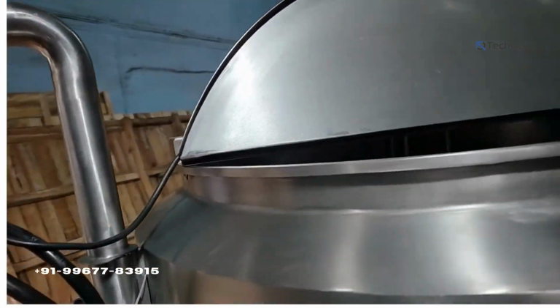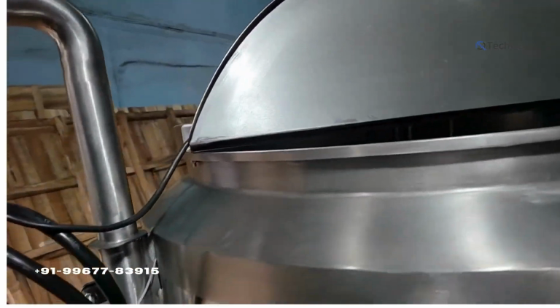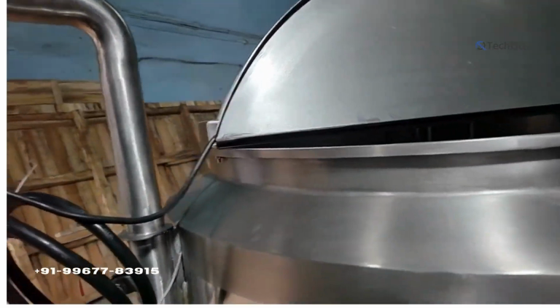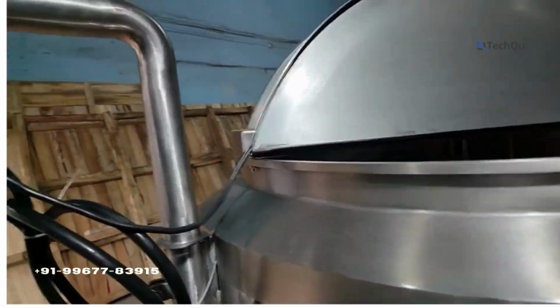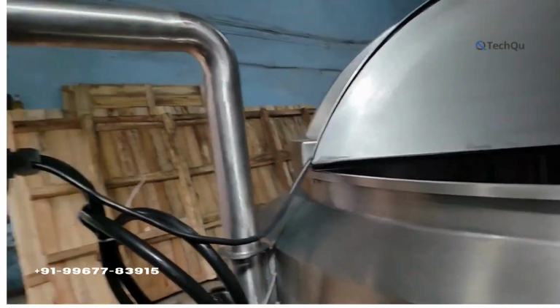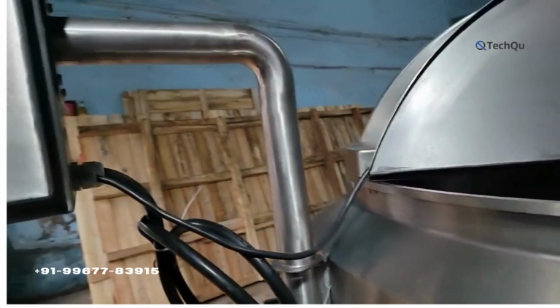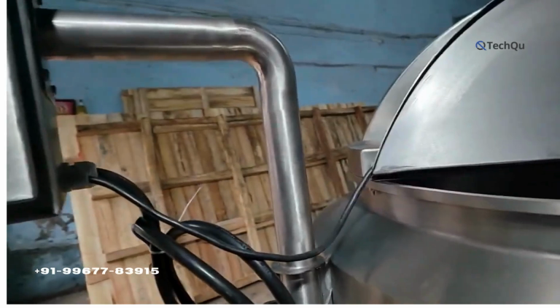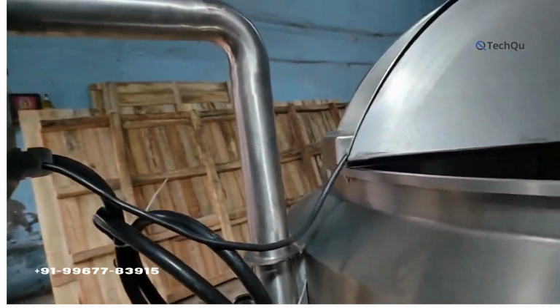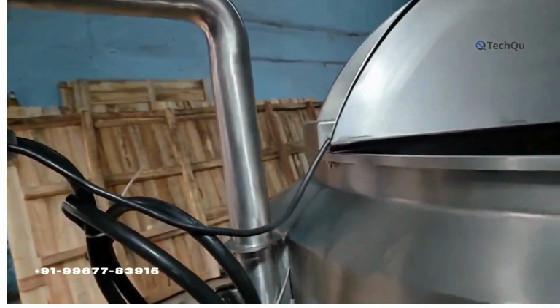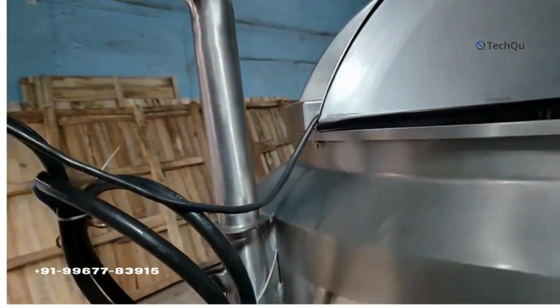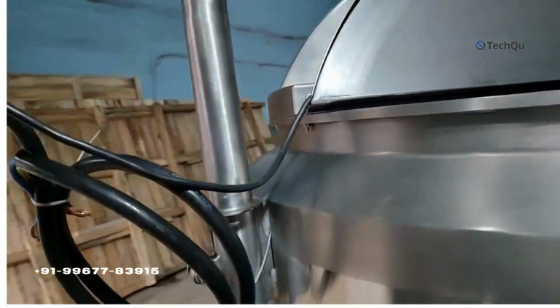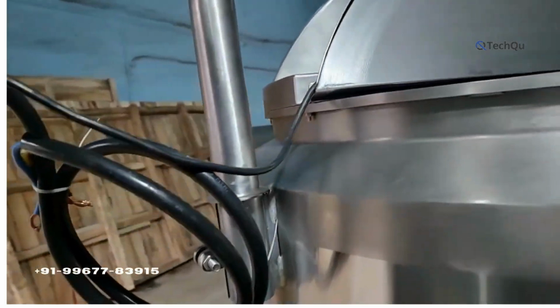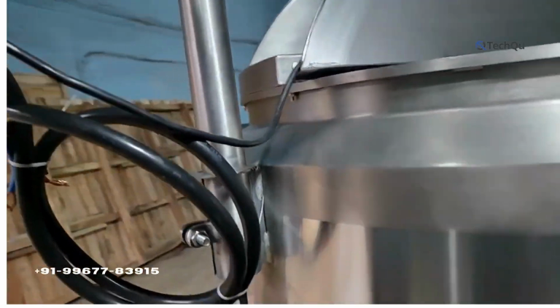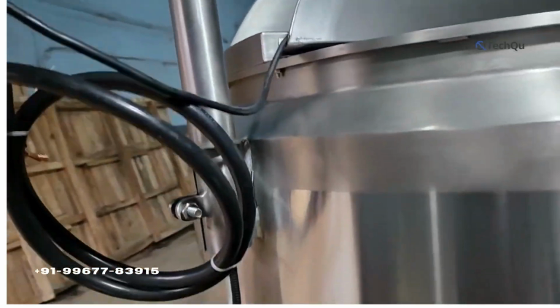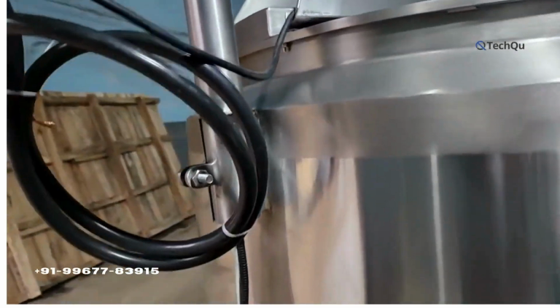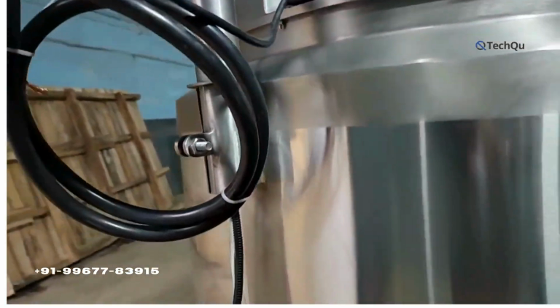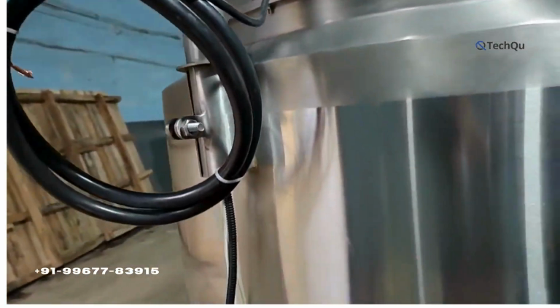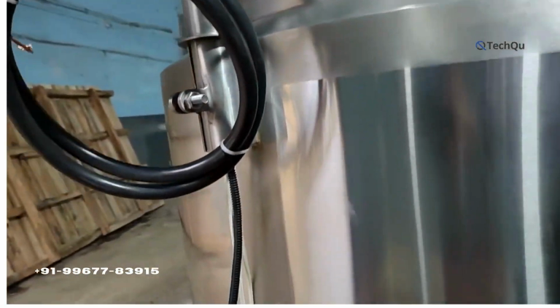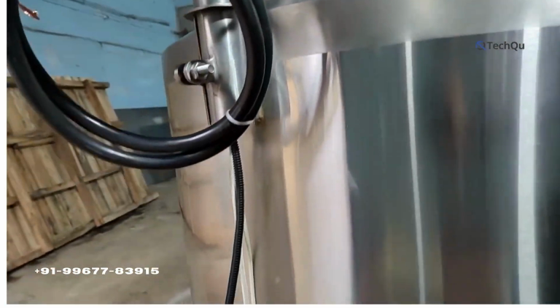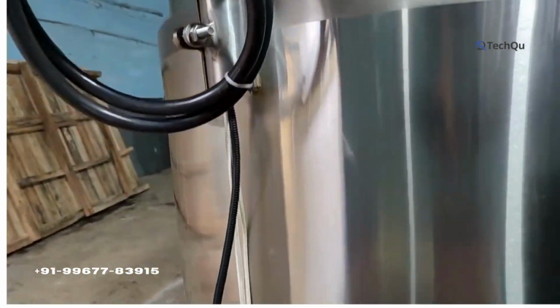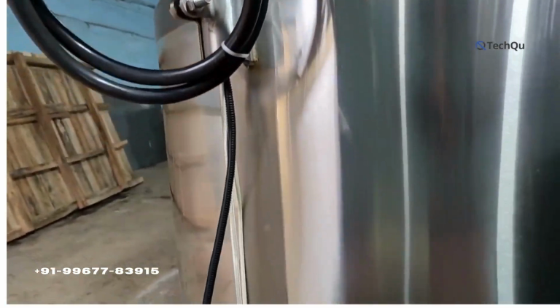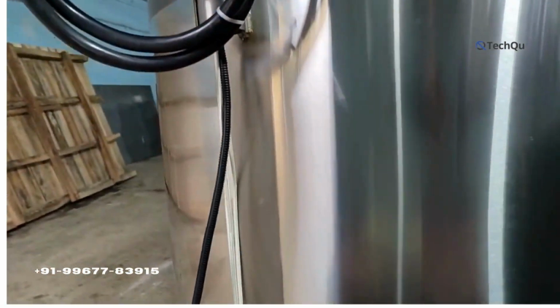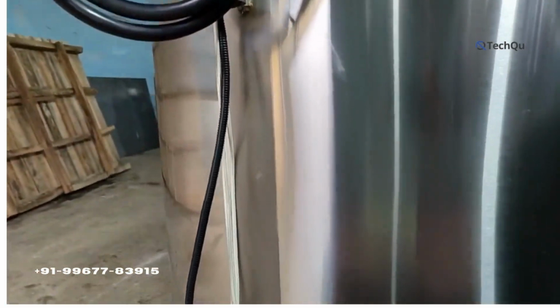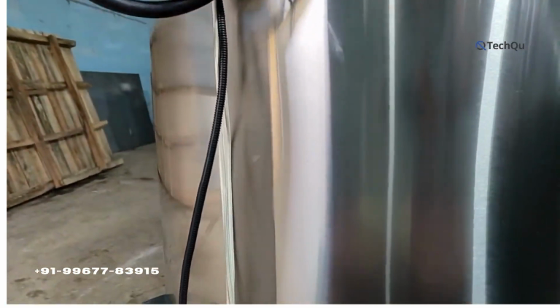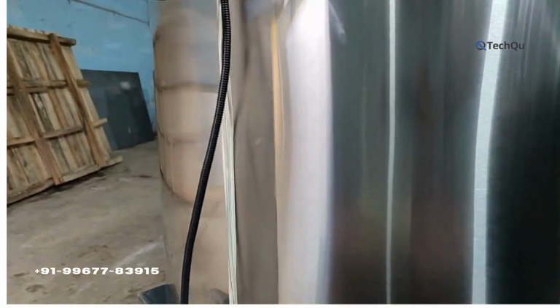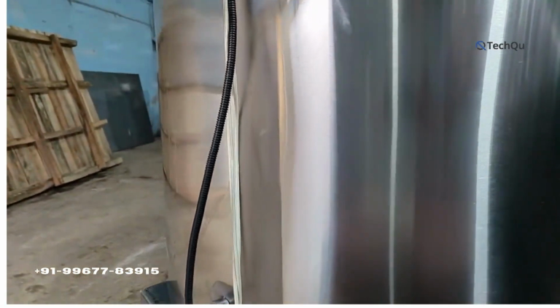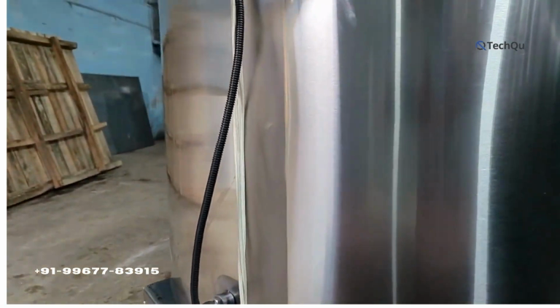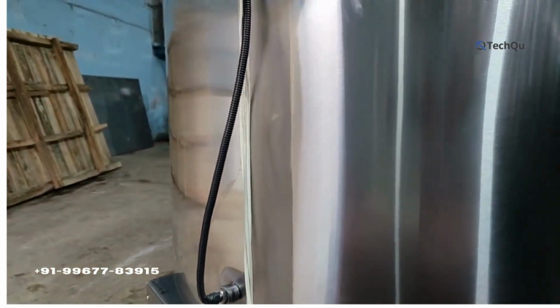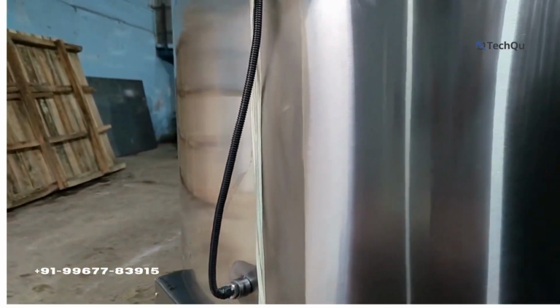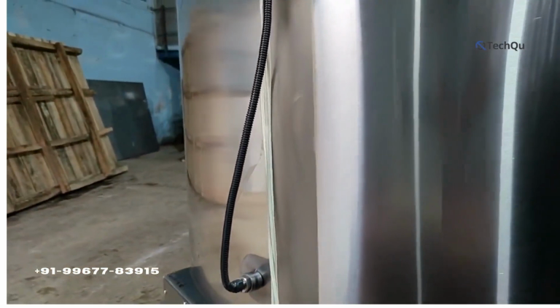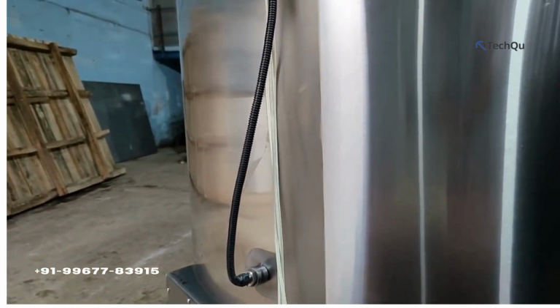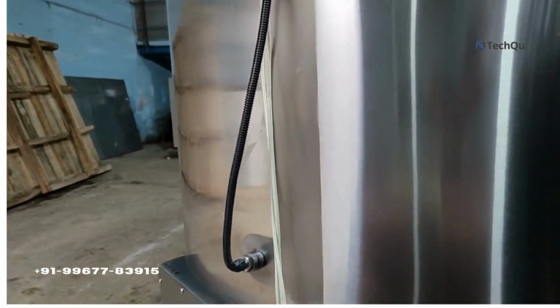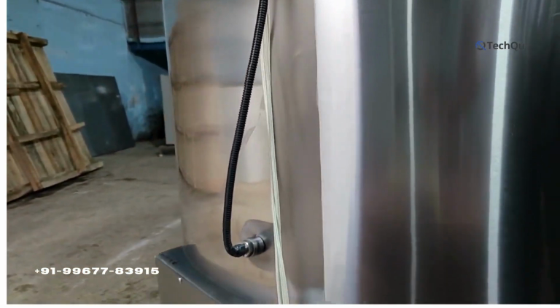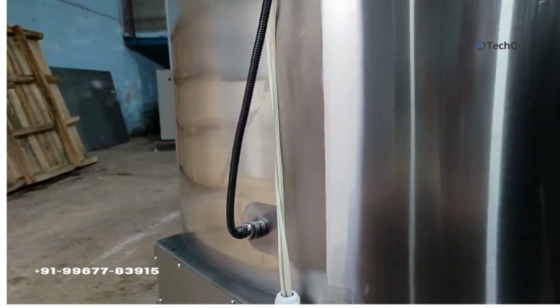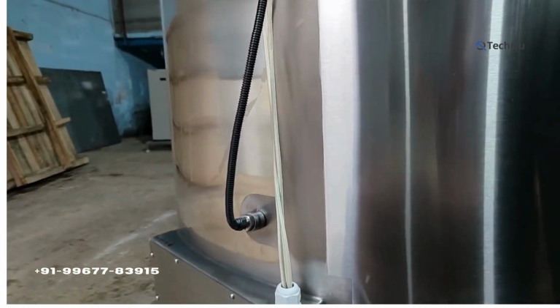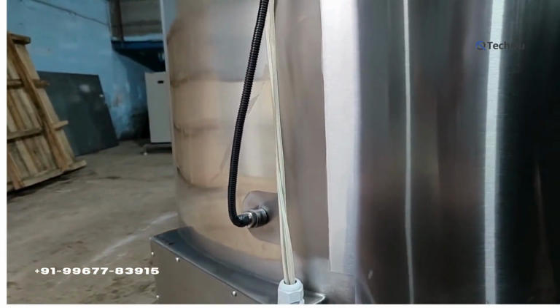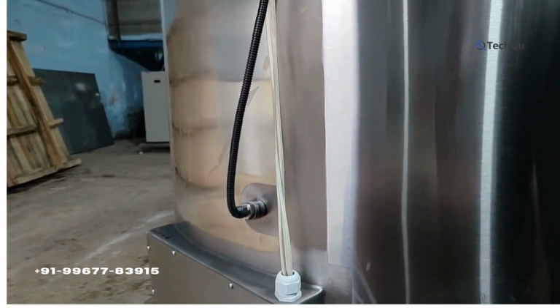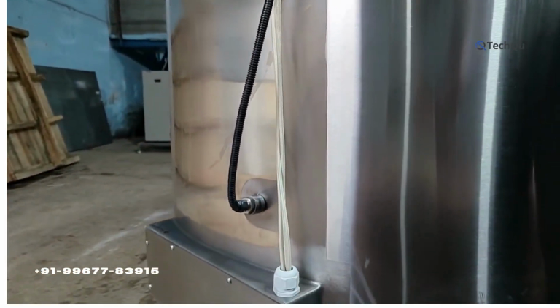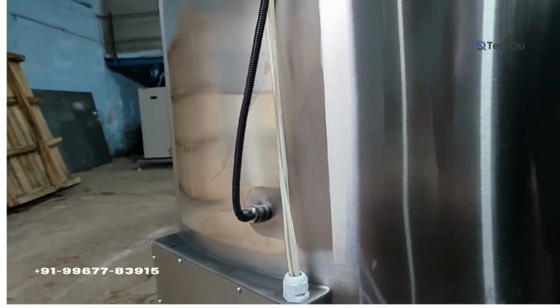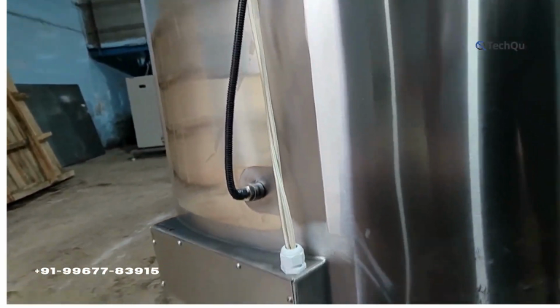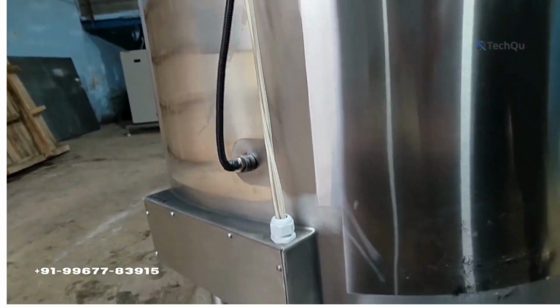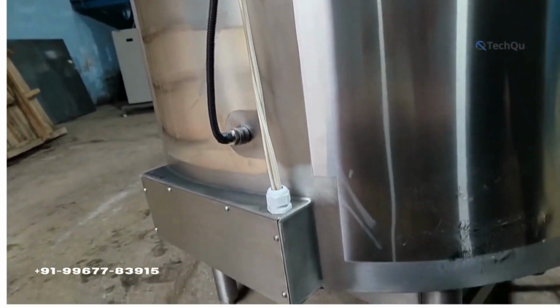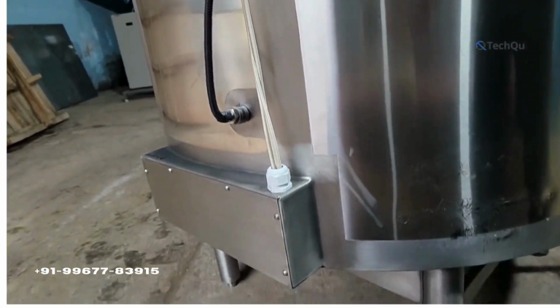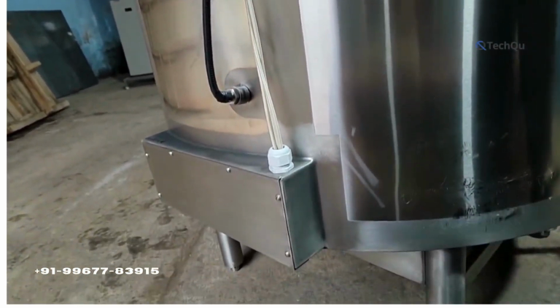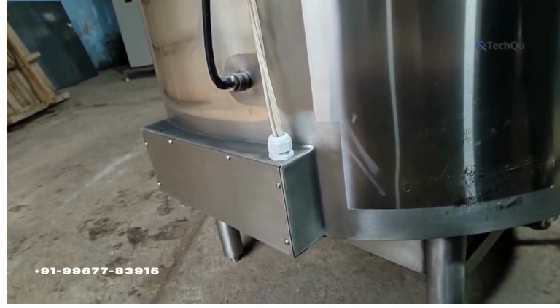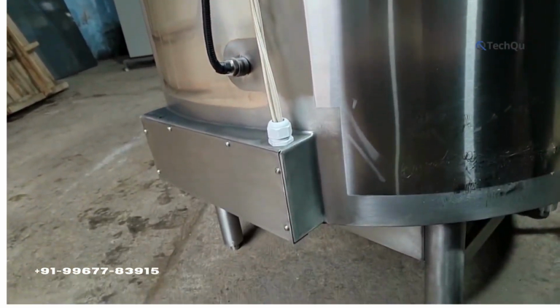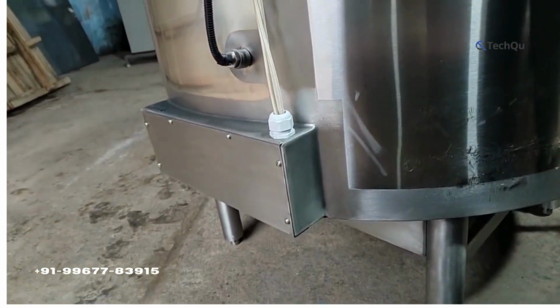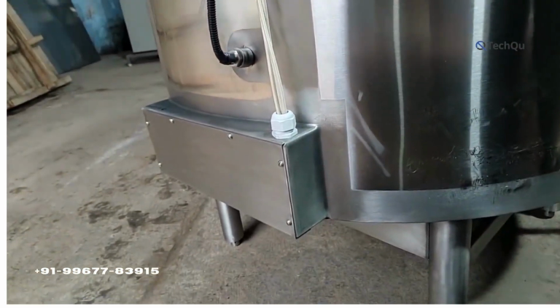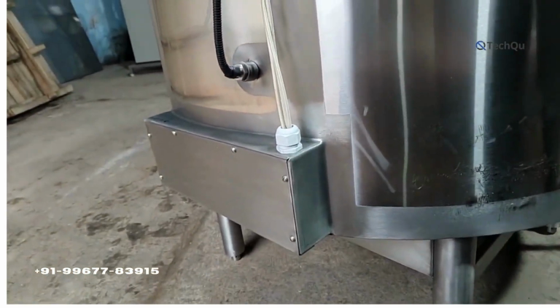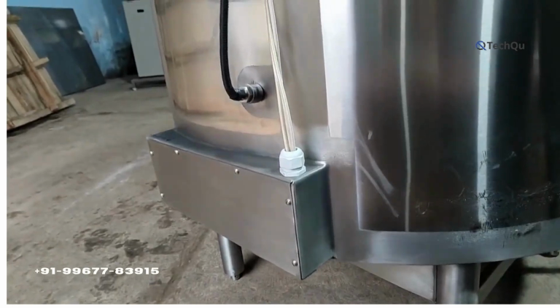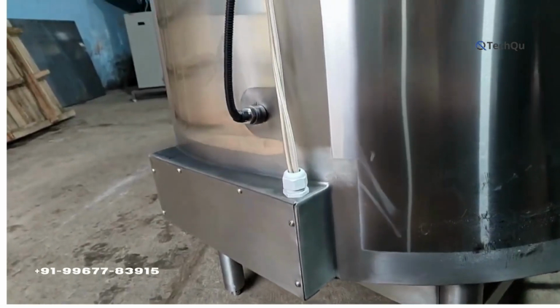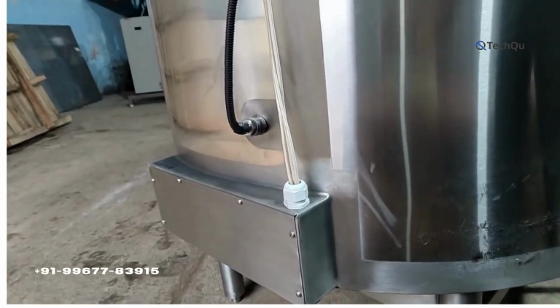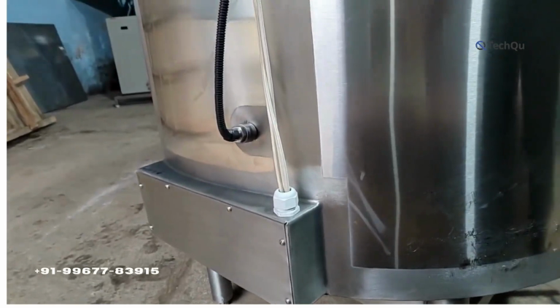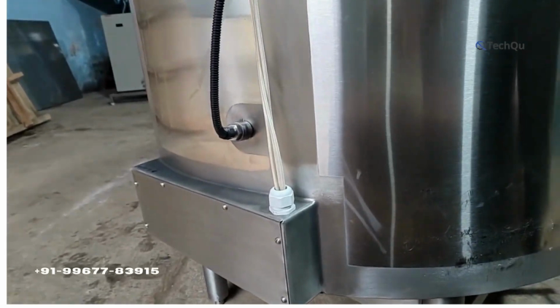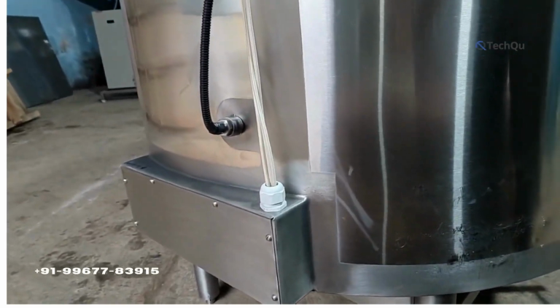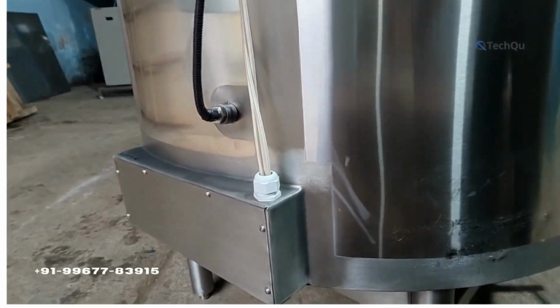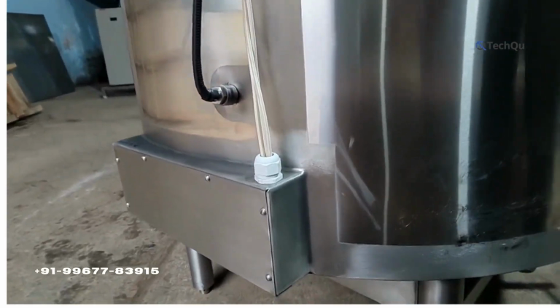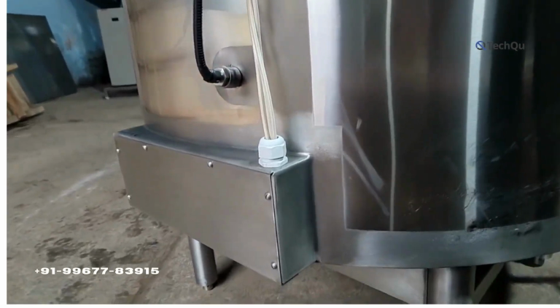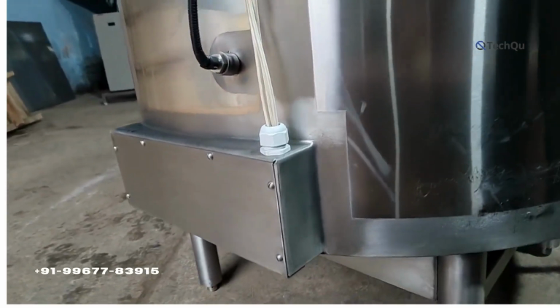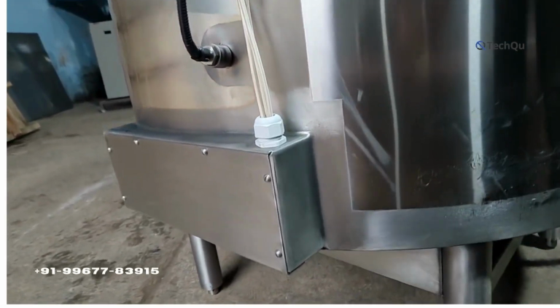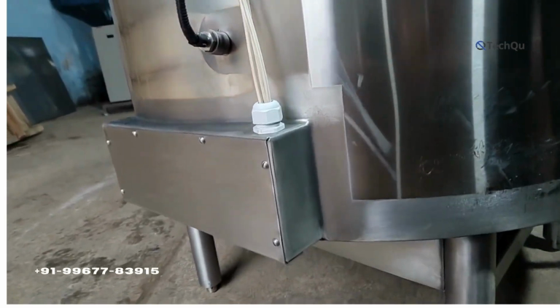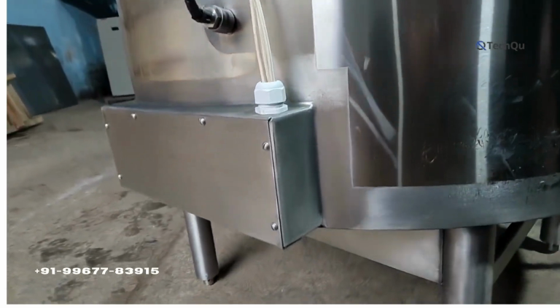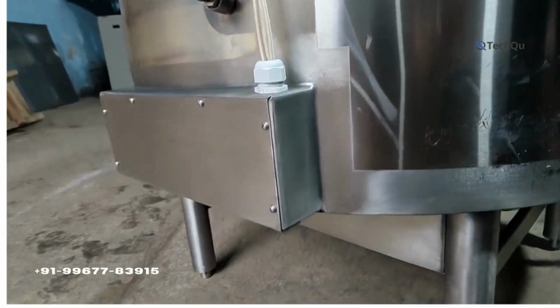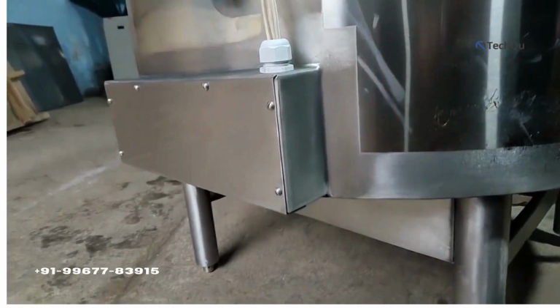Second section: electric and gas operating. These sugar syrup manufacturing tanks are operated by electric and gas sources.